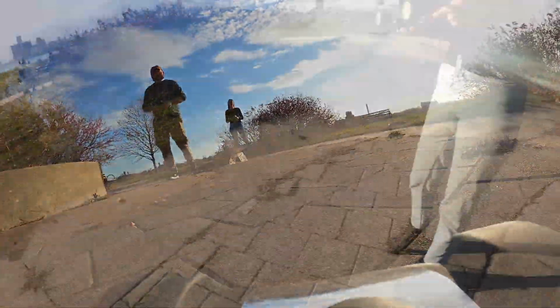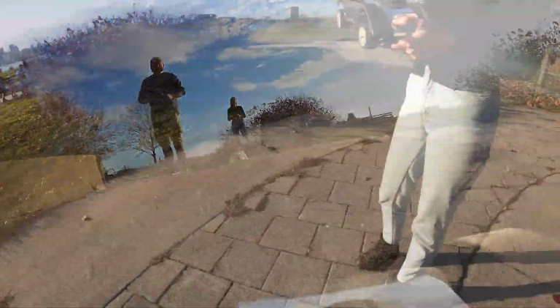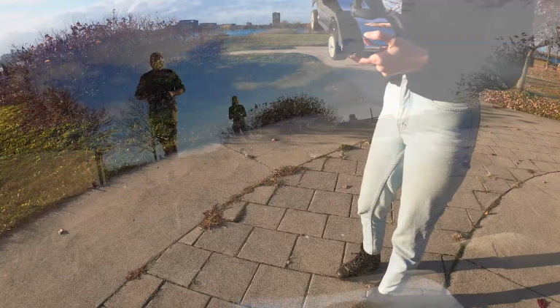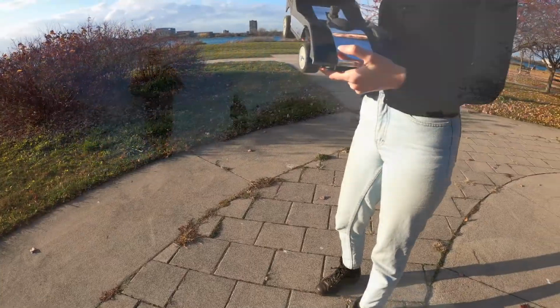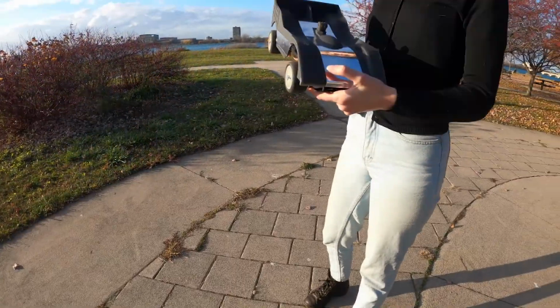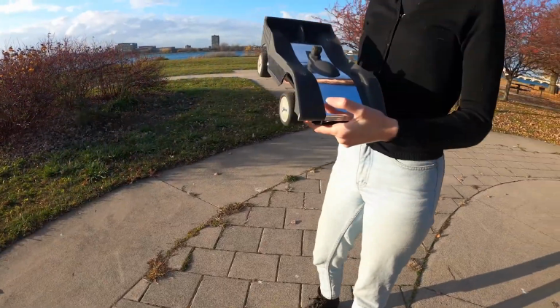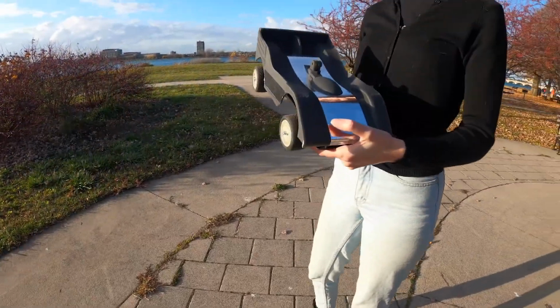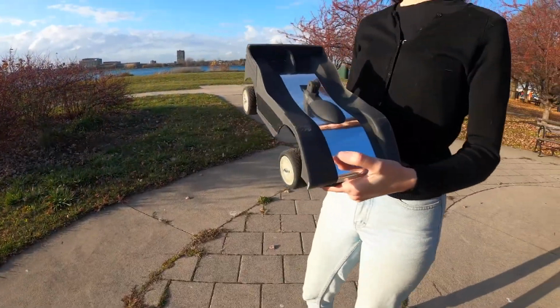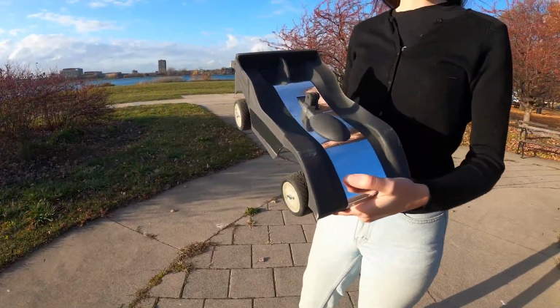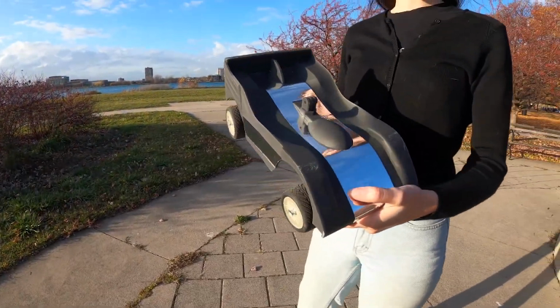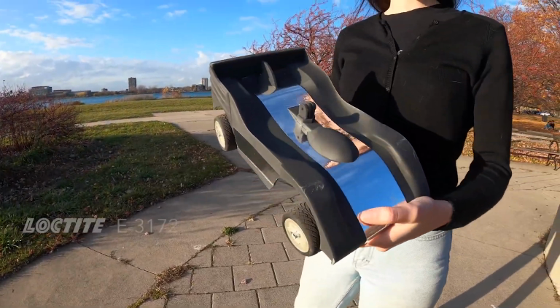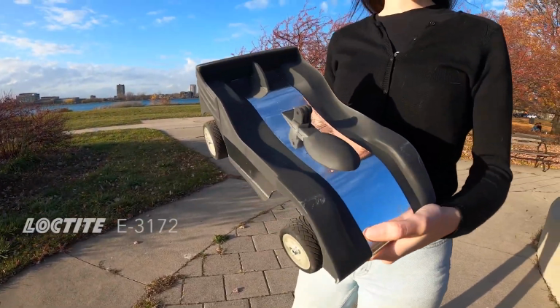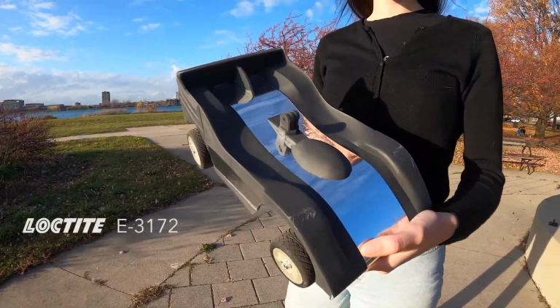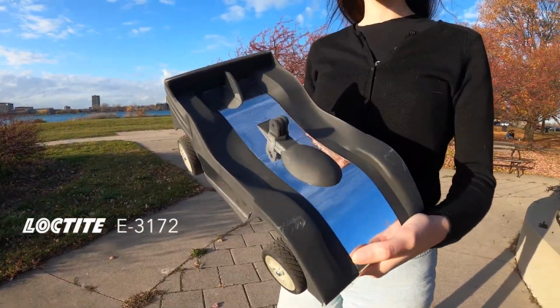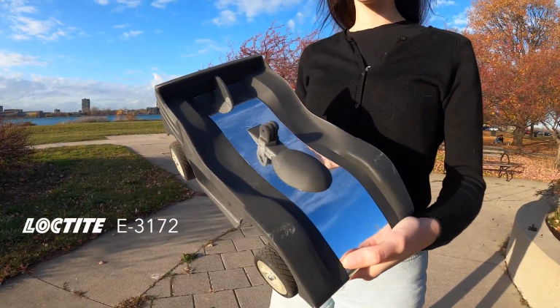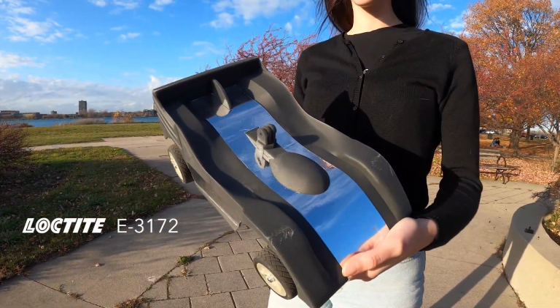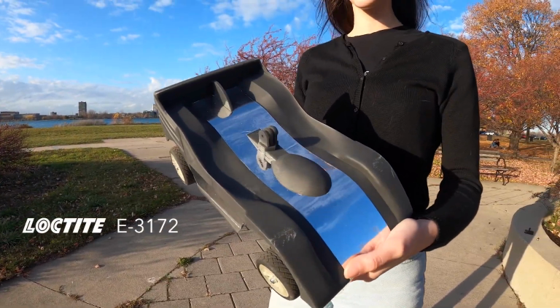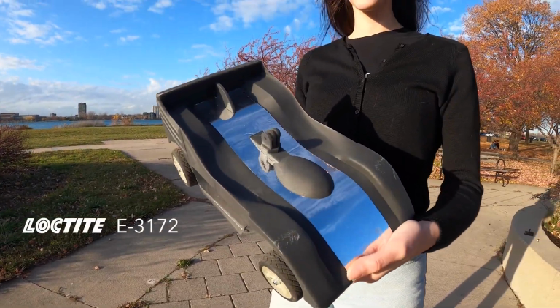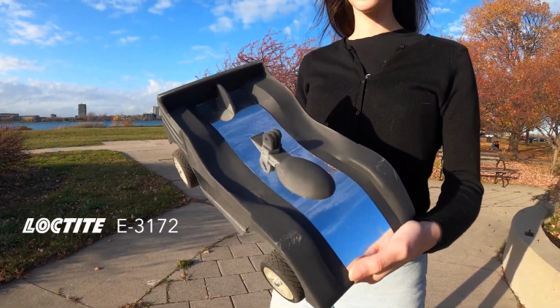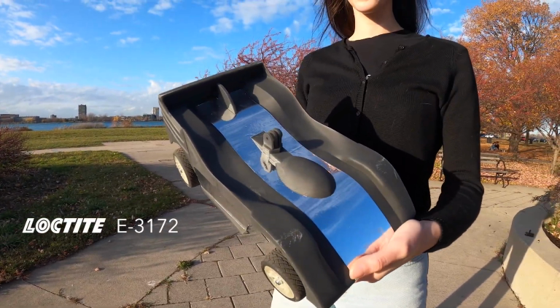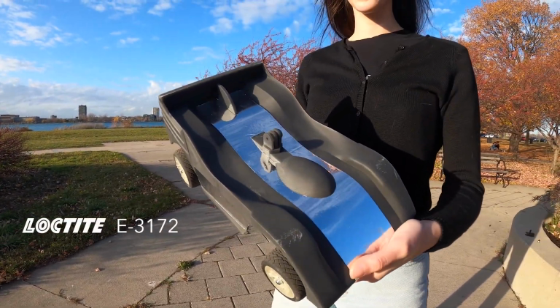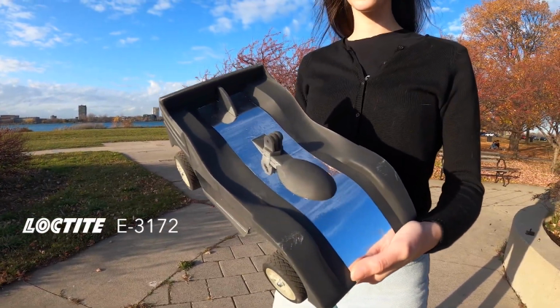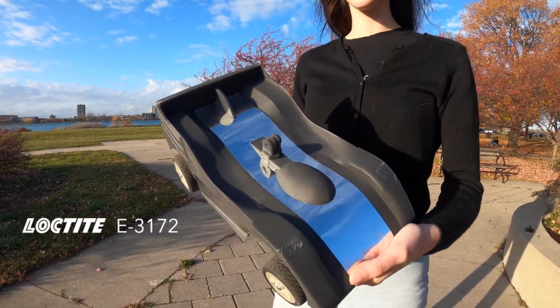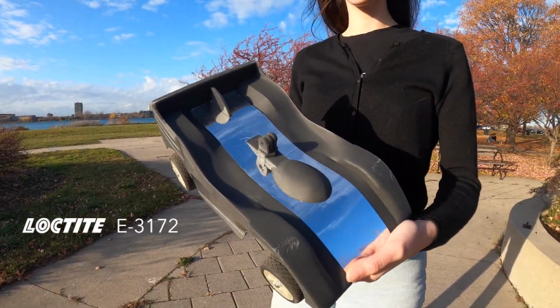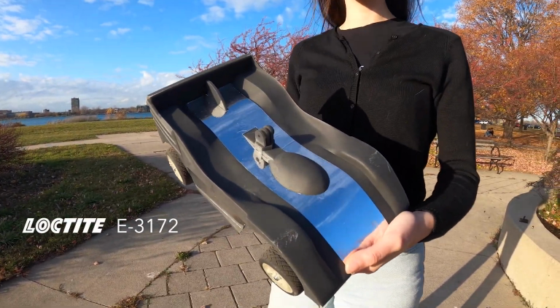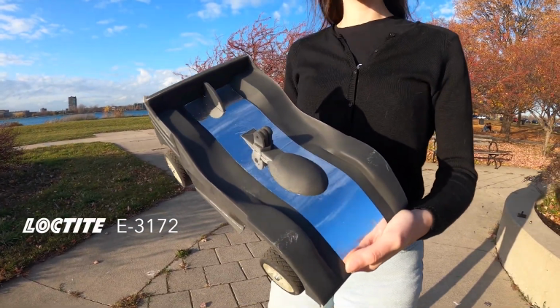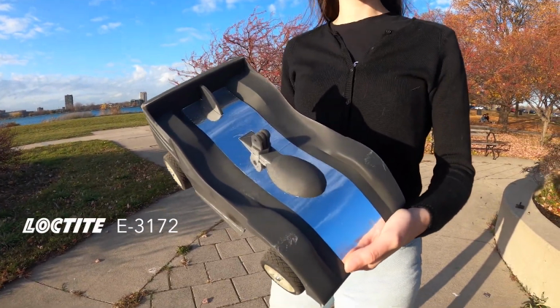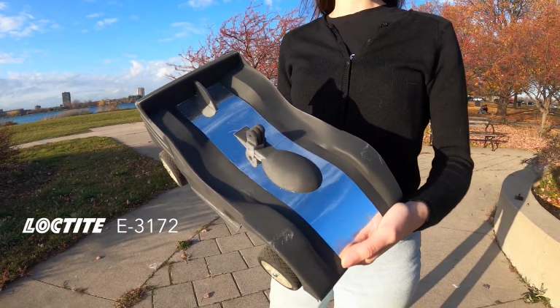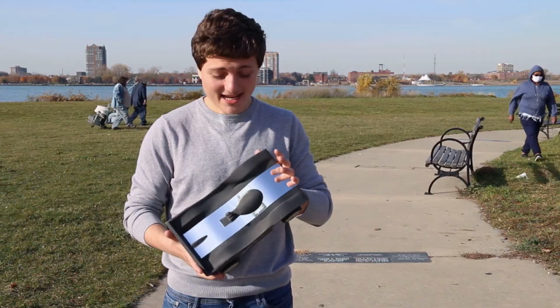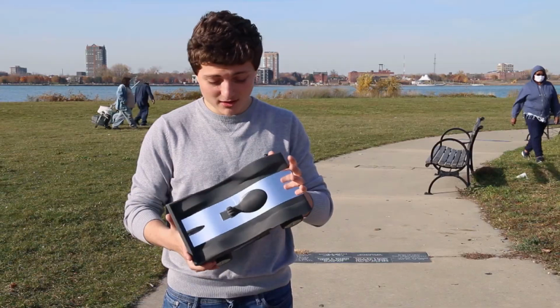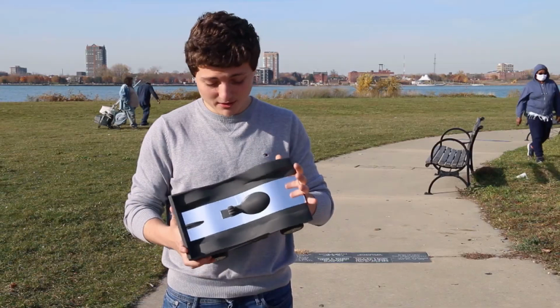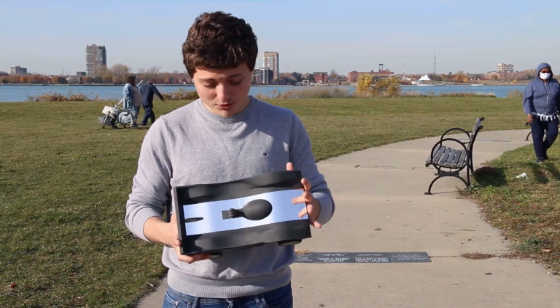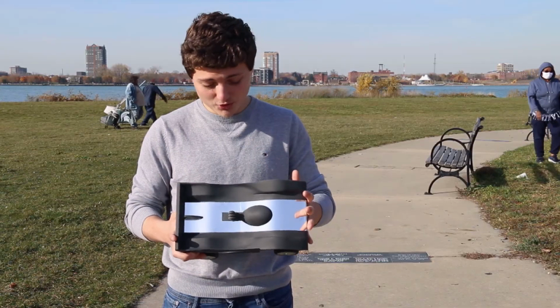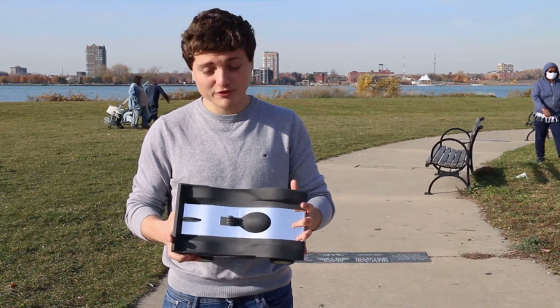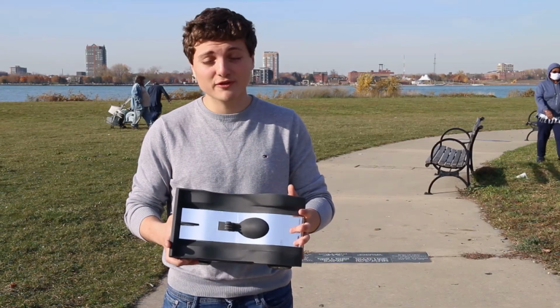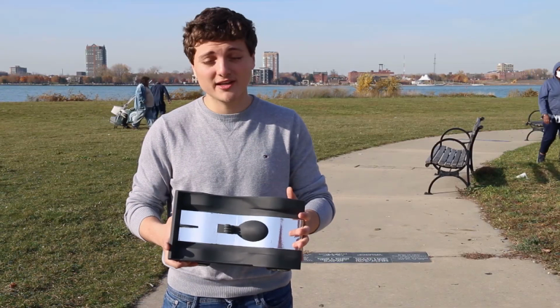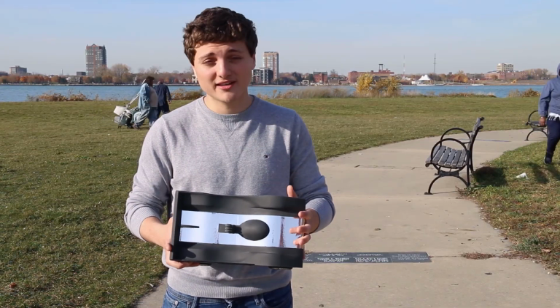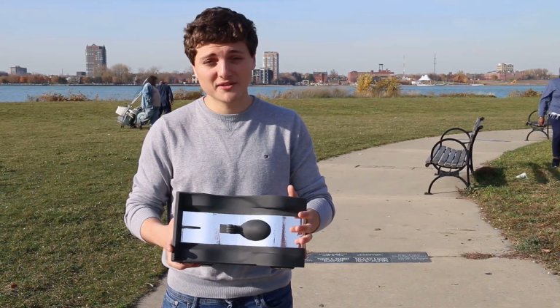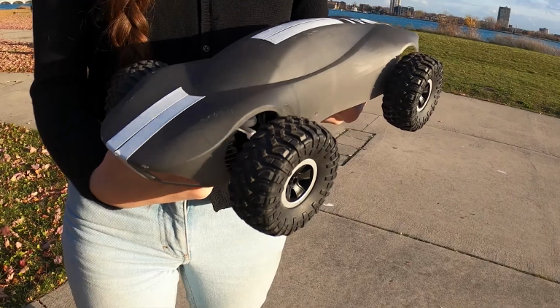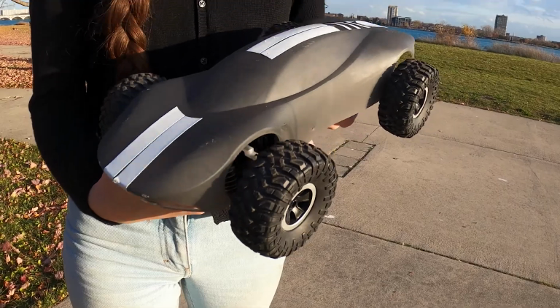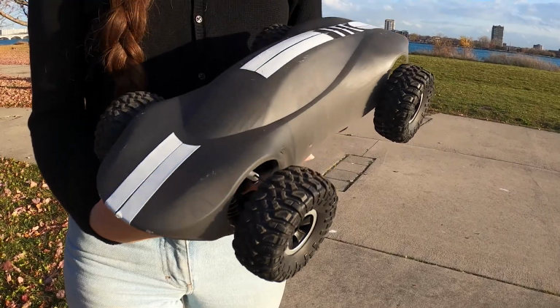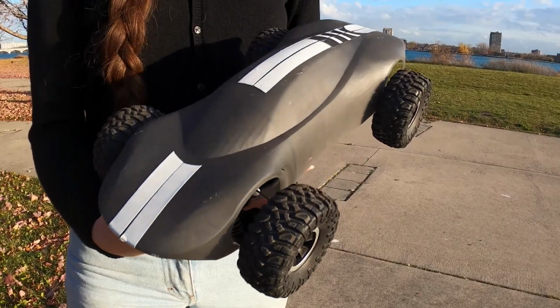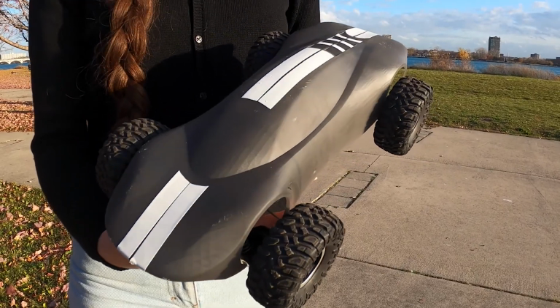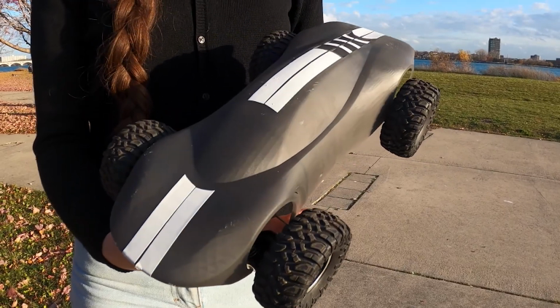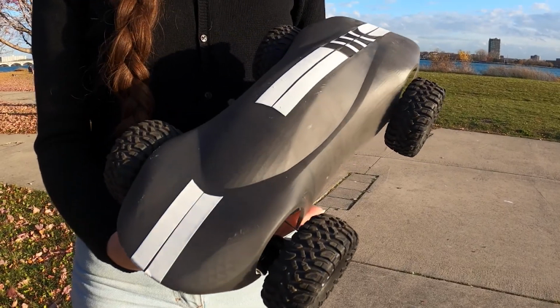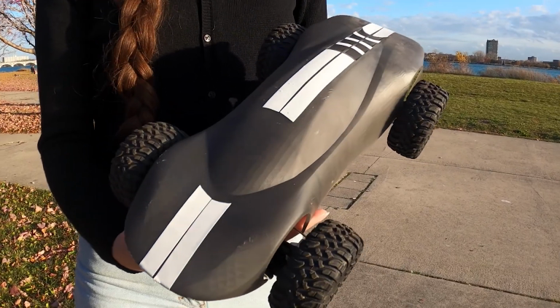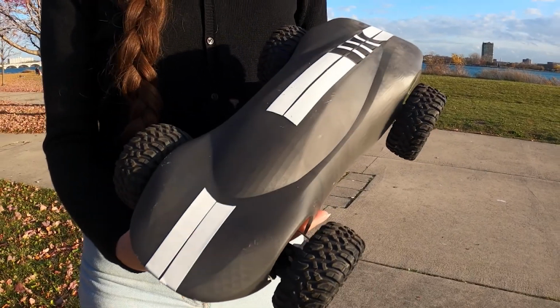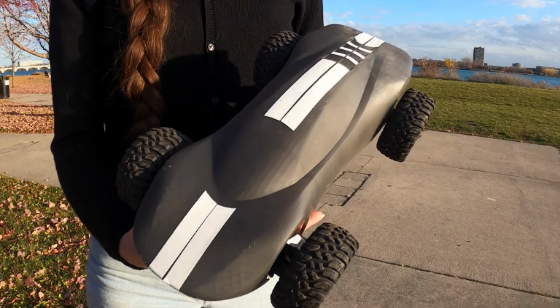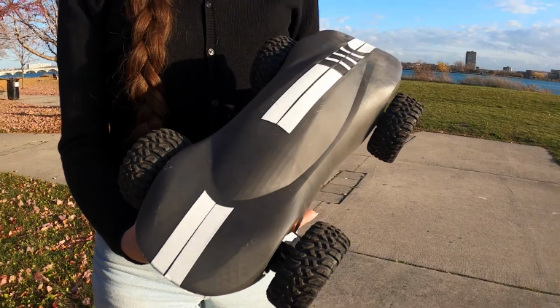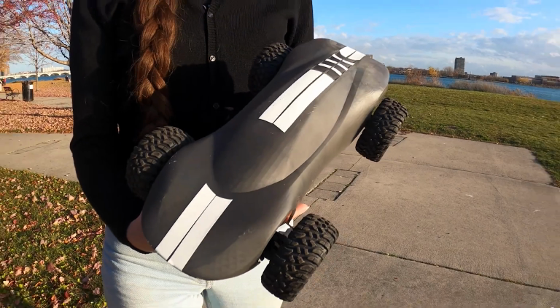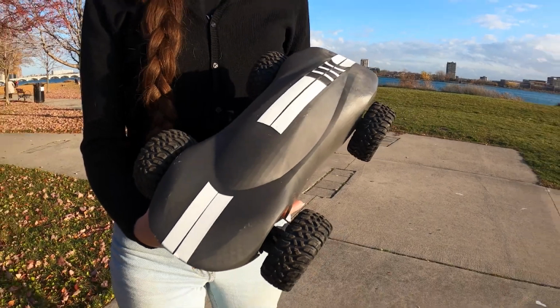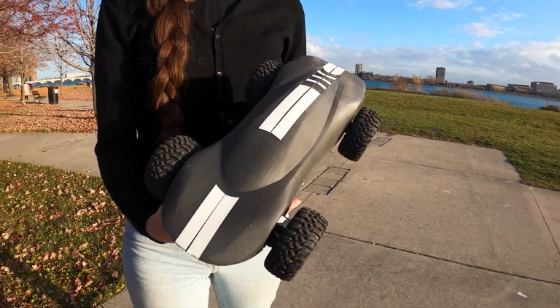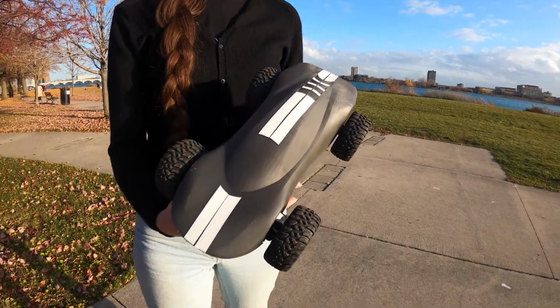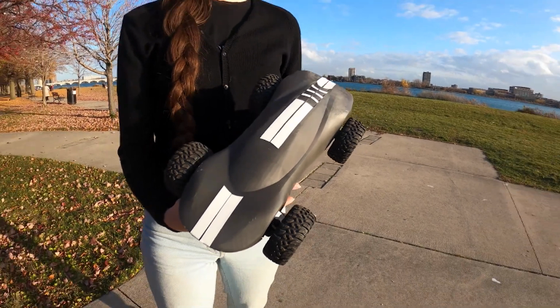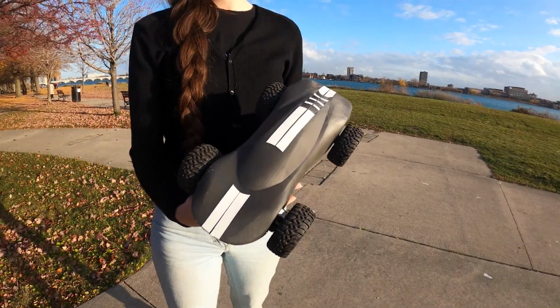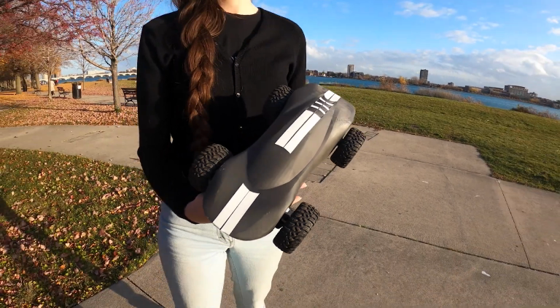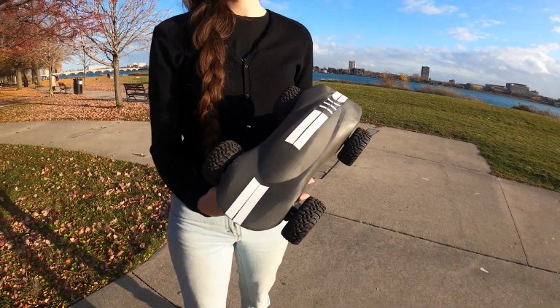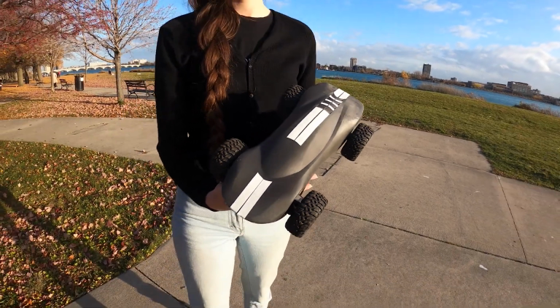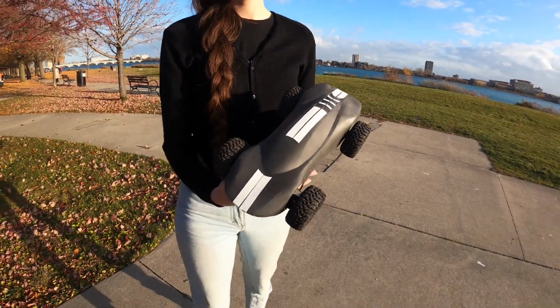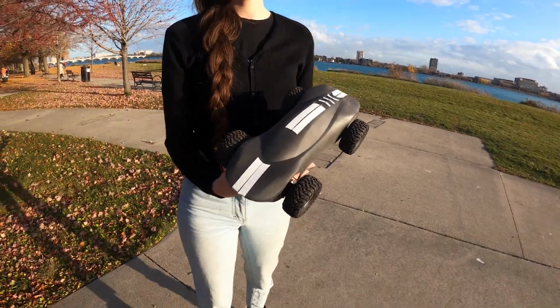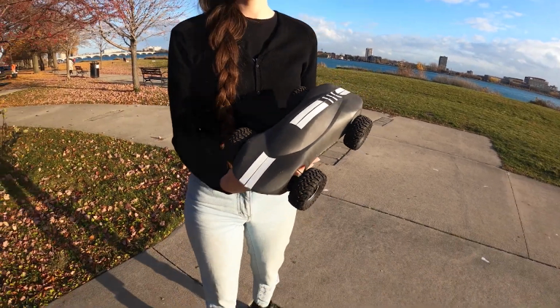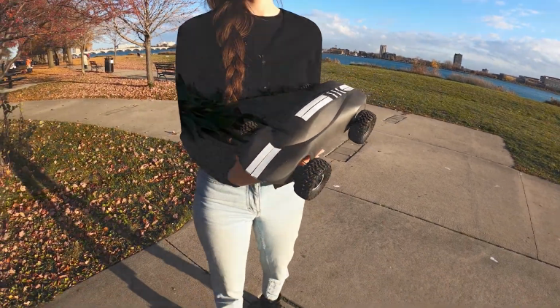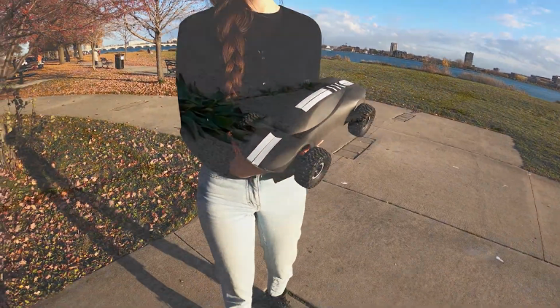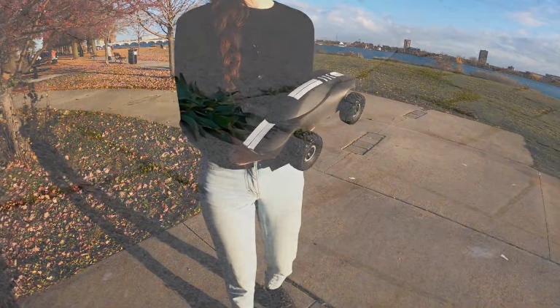As you can see, we pushed the 3172 to its limits and it held up beautifully, proving it can withstand high-impact functional use.